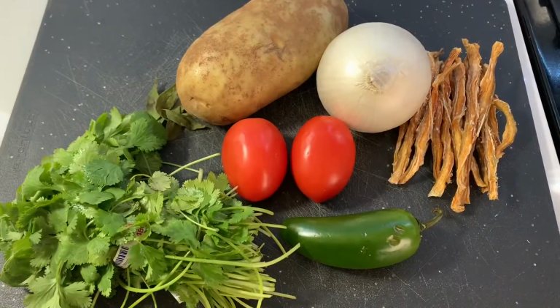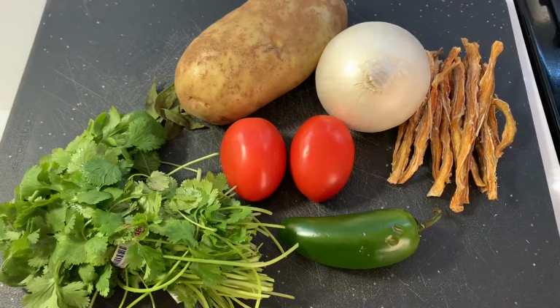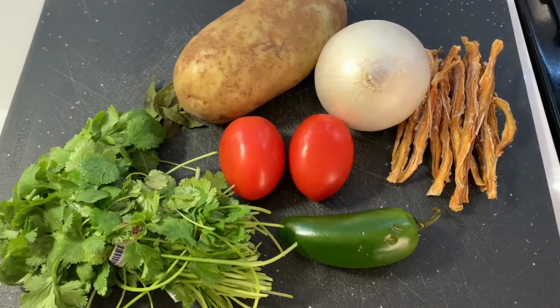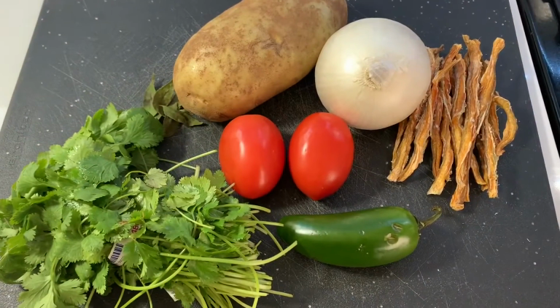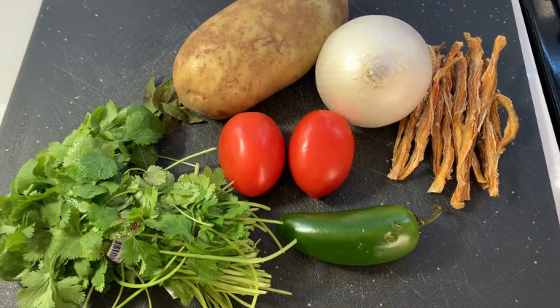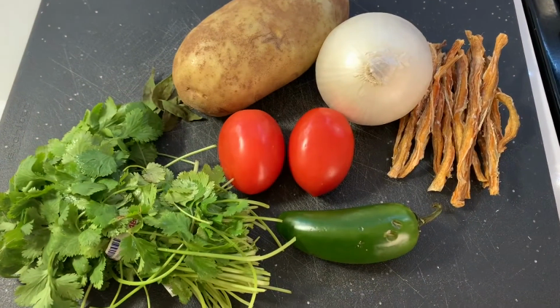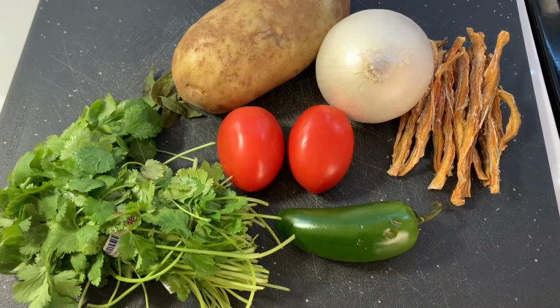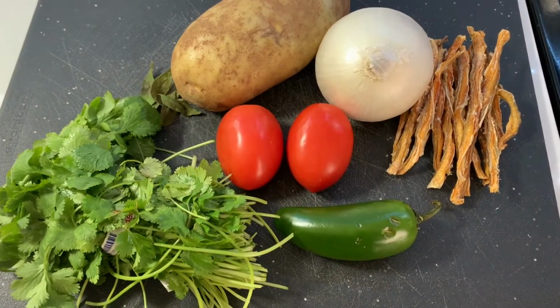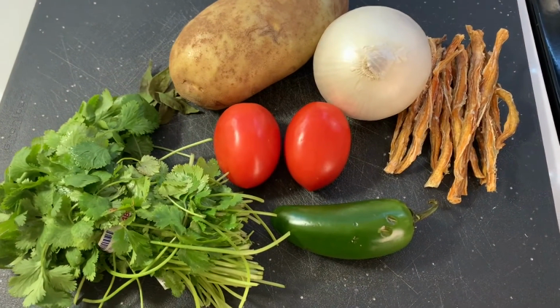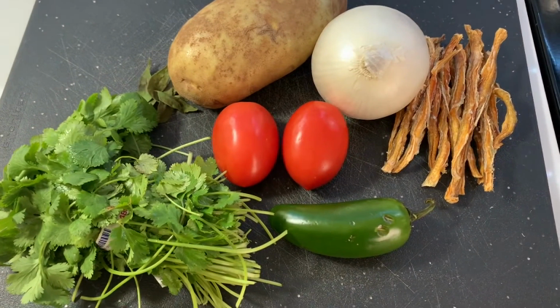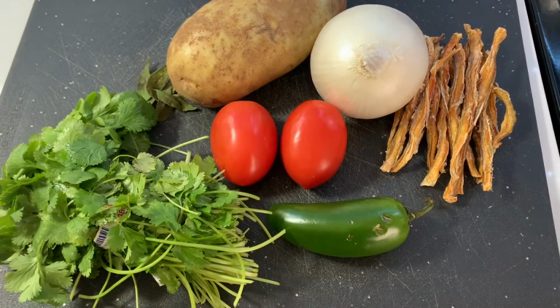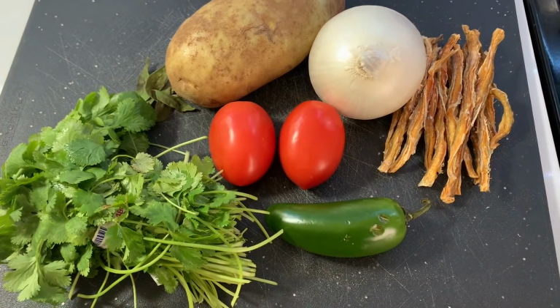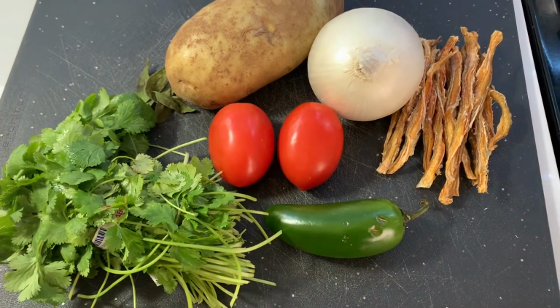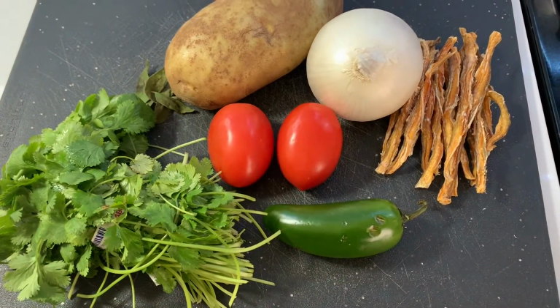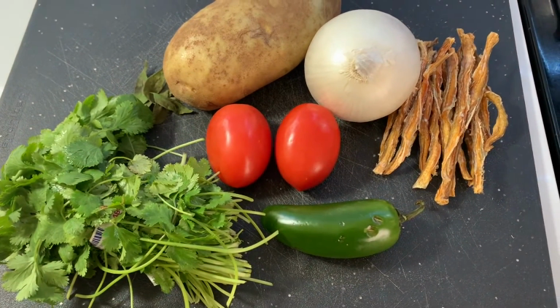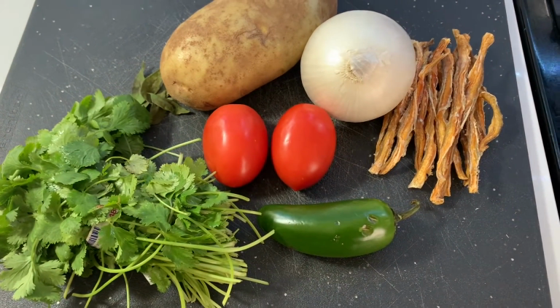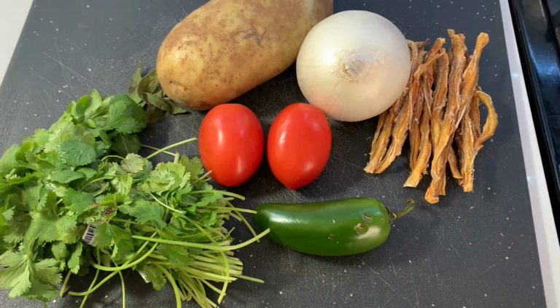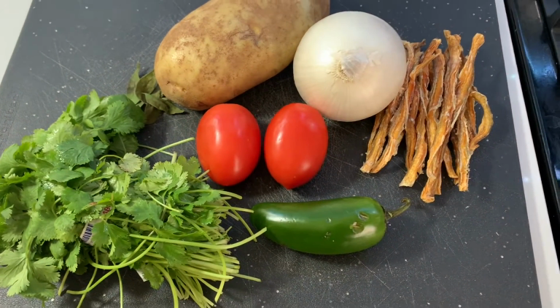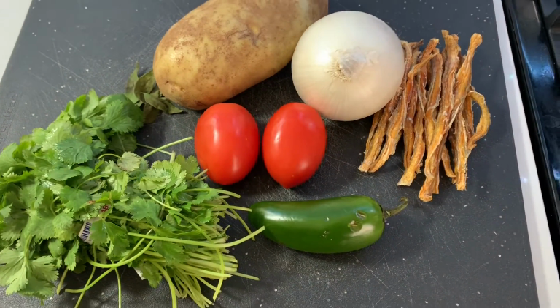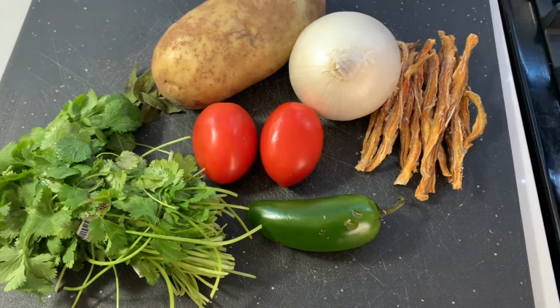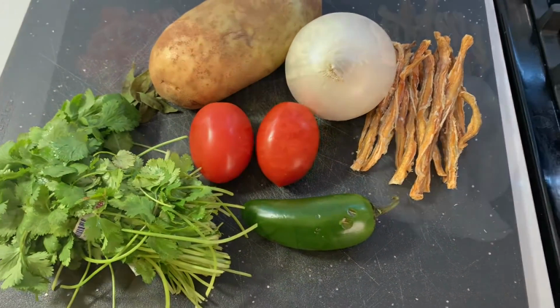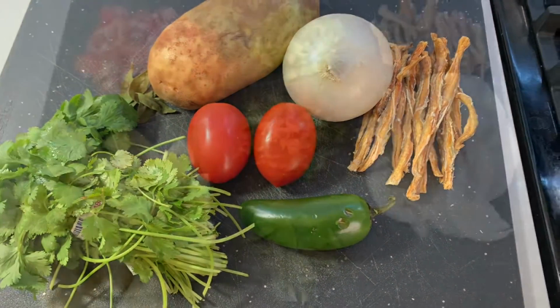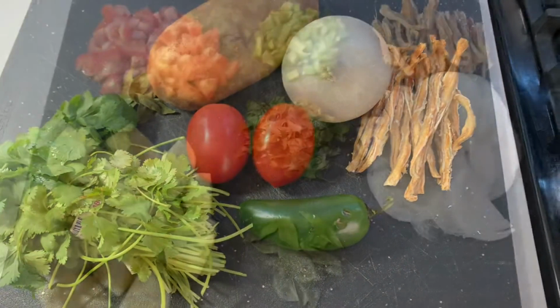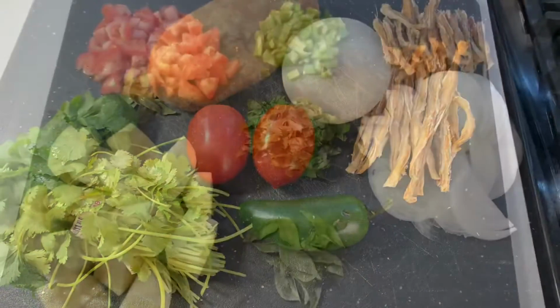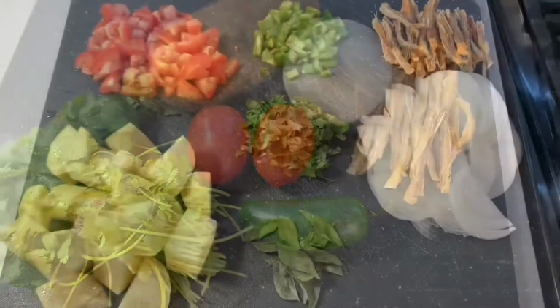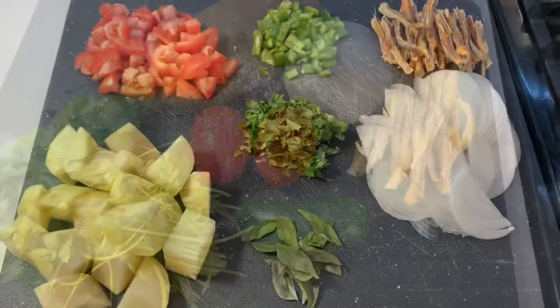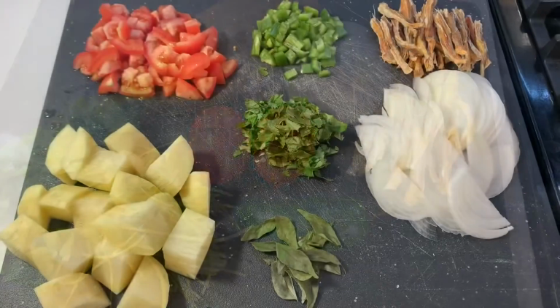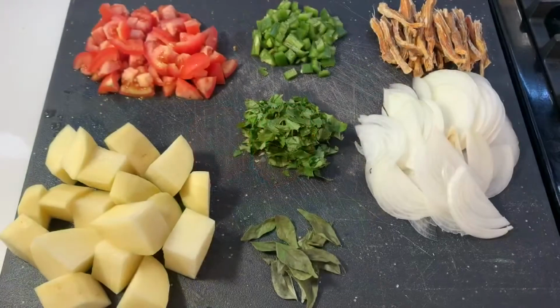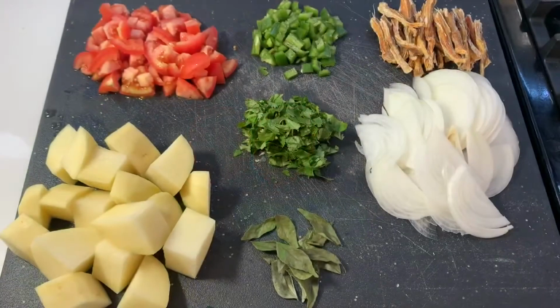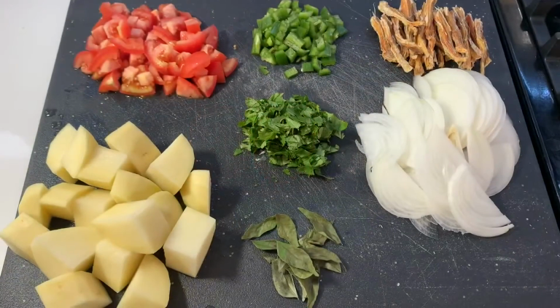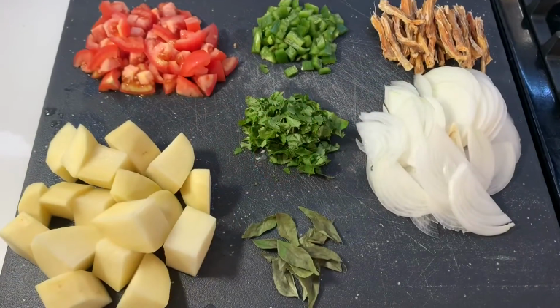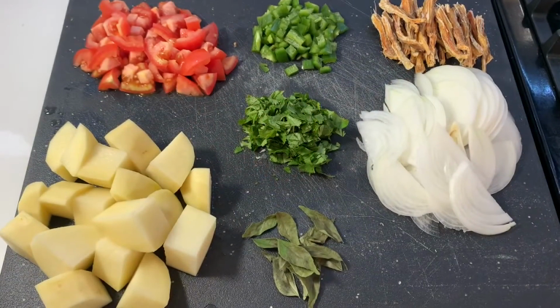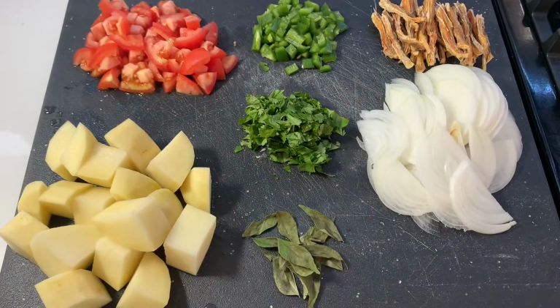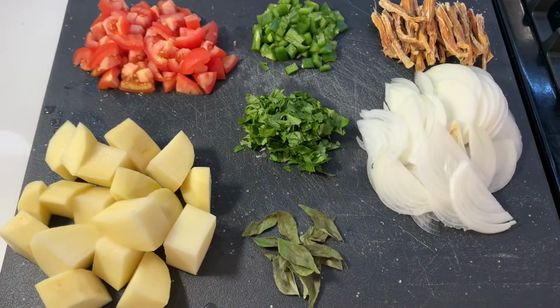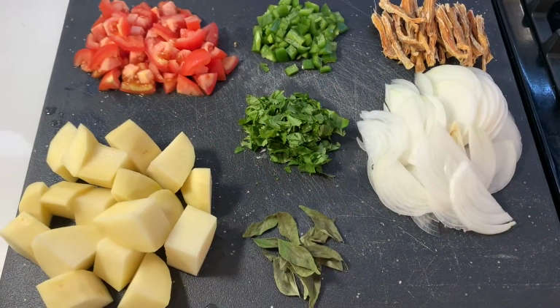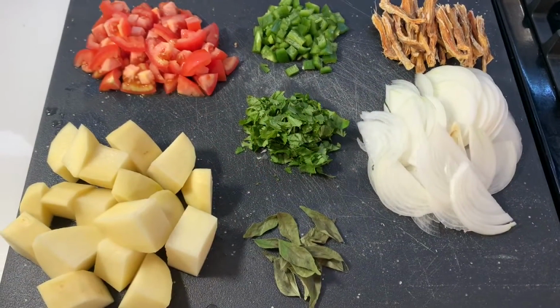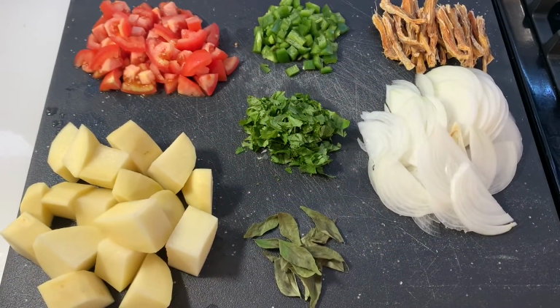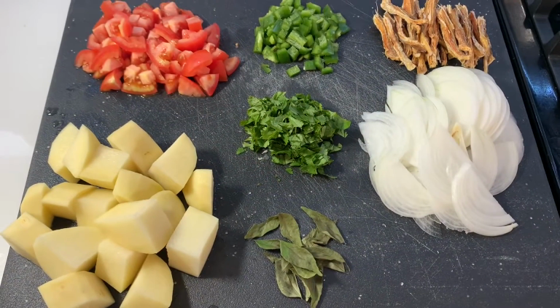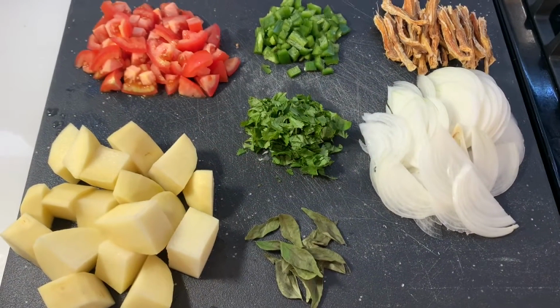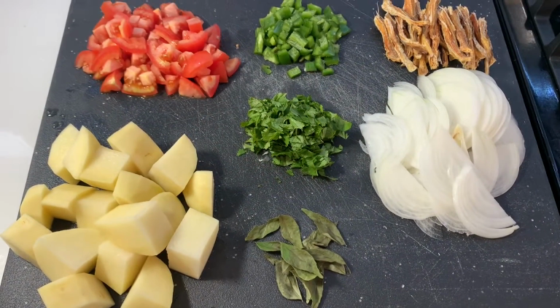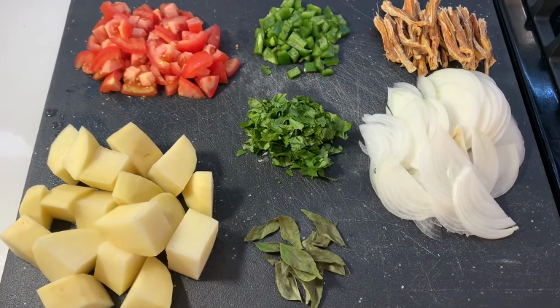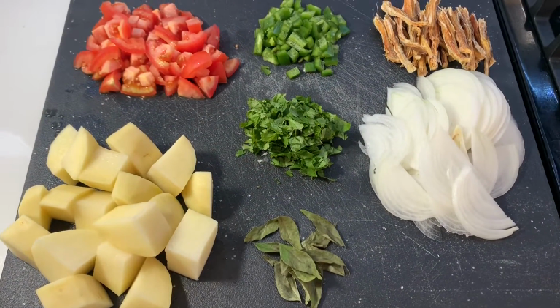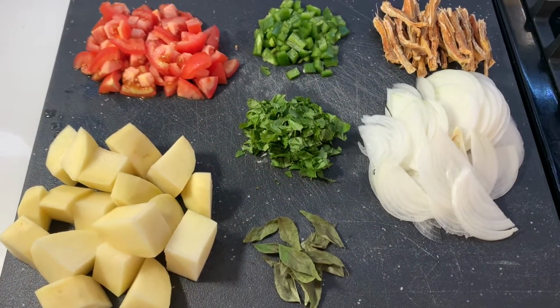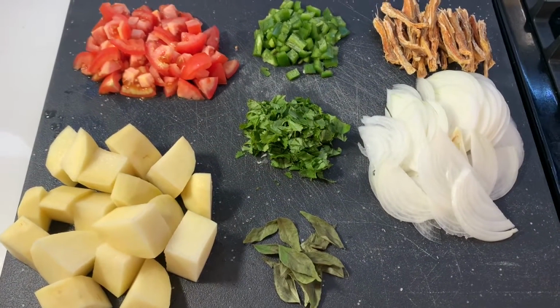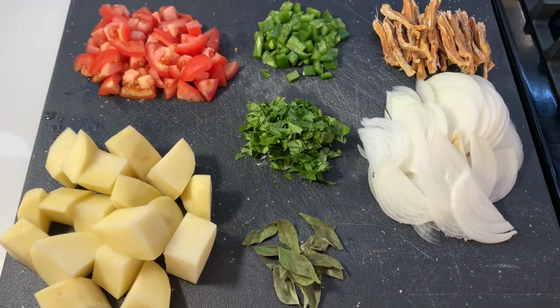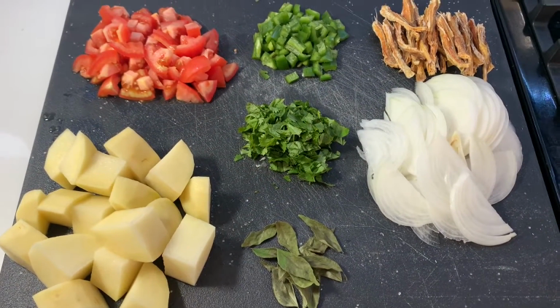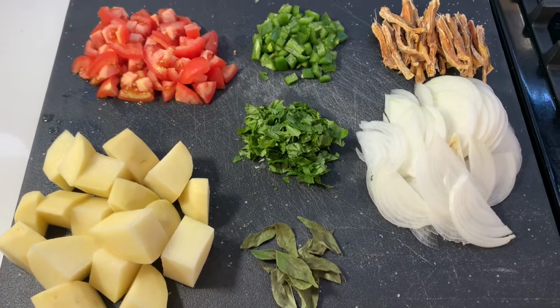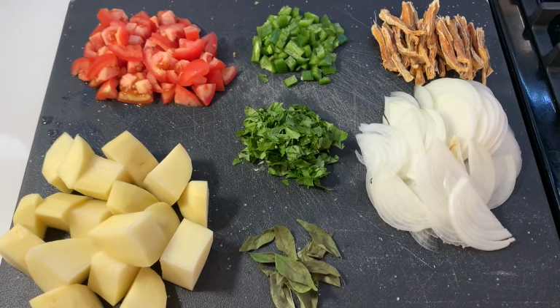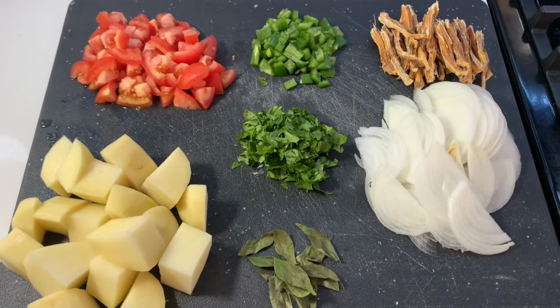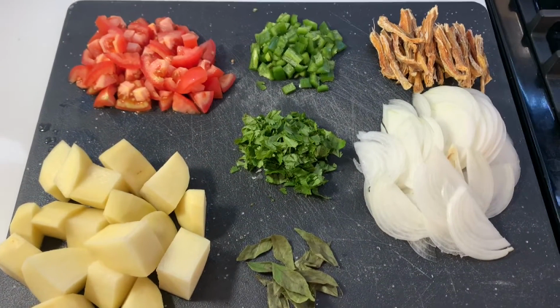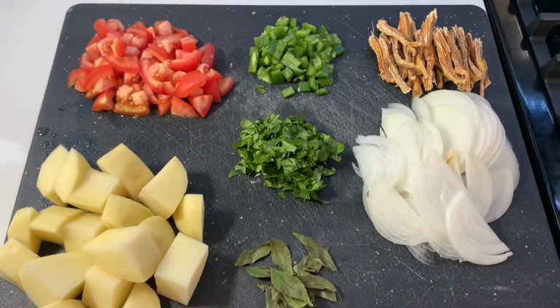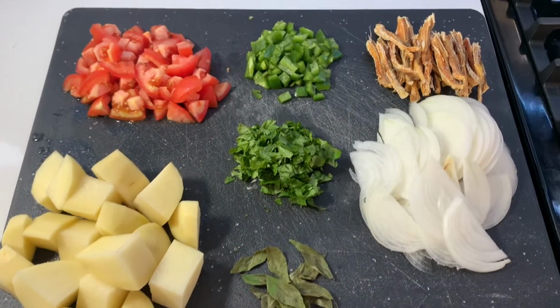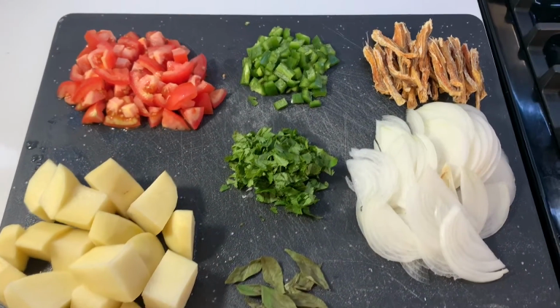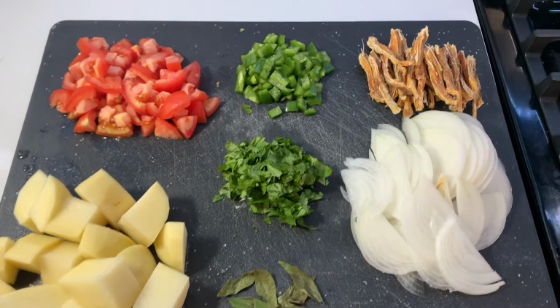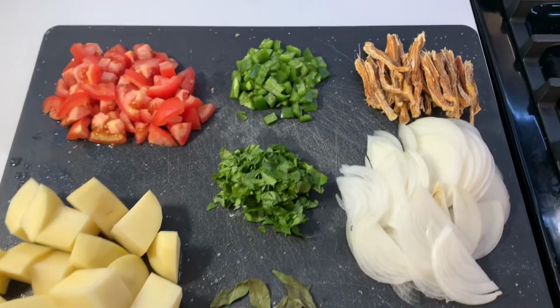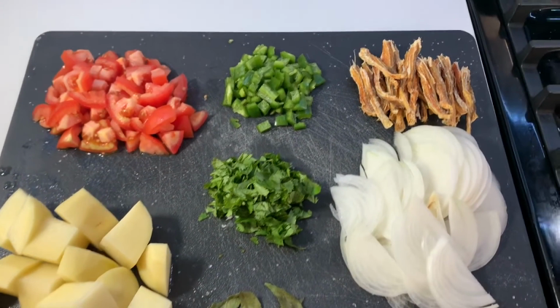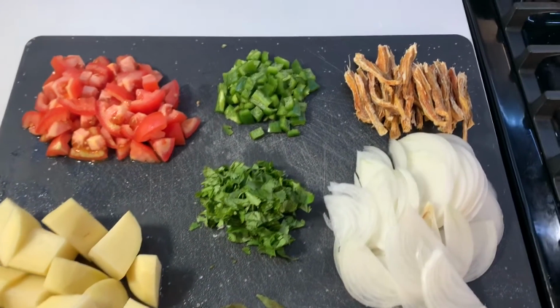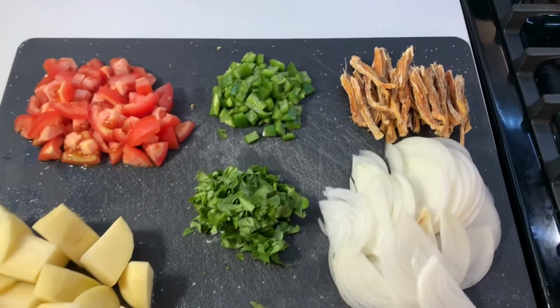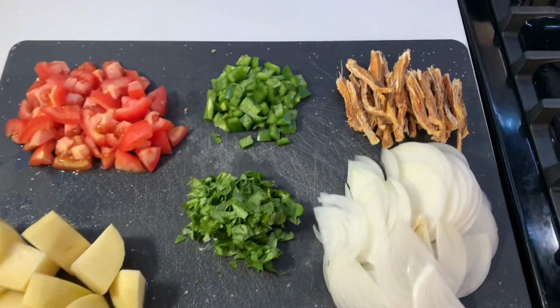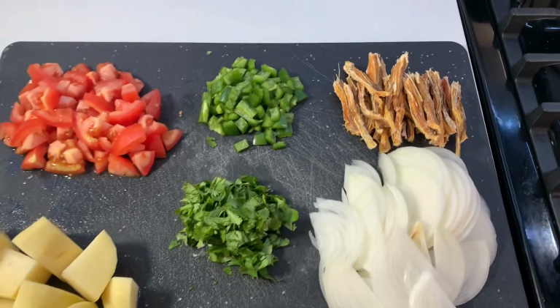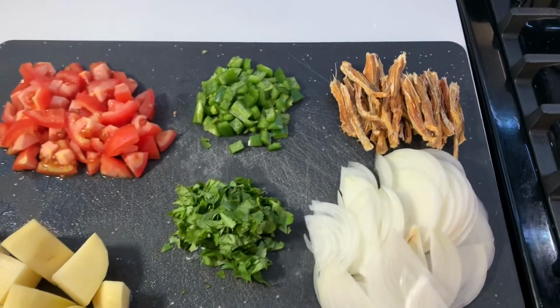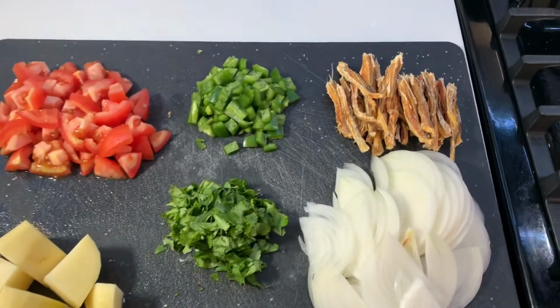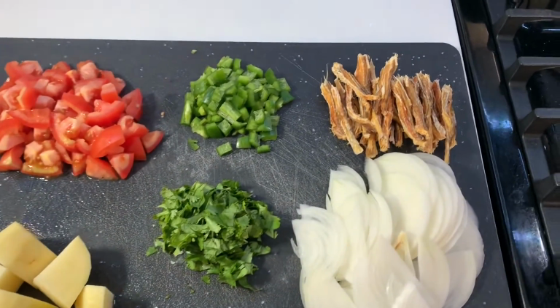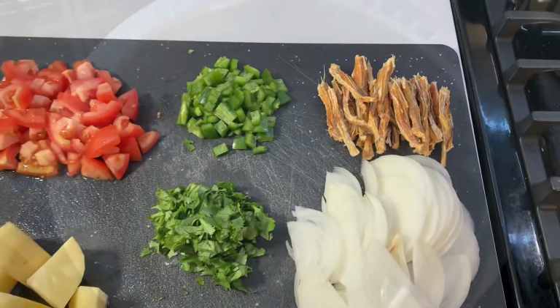Let's prep our vegetables and the Bombay Duck. The vegetables are chopped, prepped, and even the Bombay Duck is chopped.